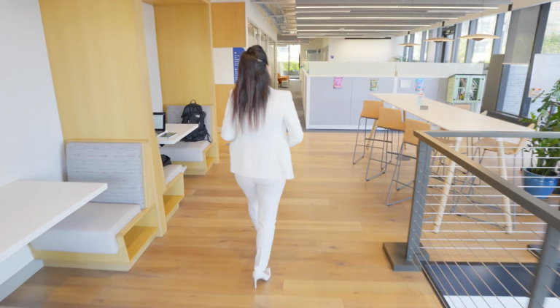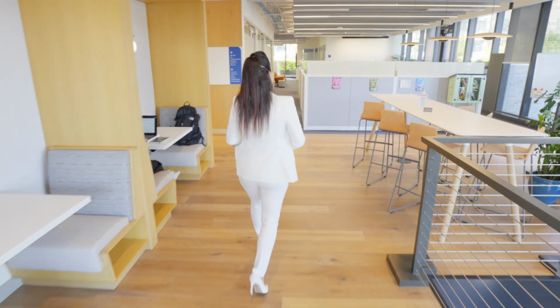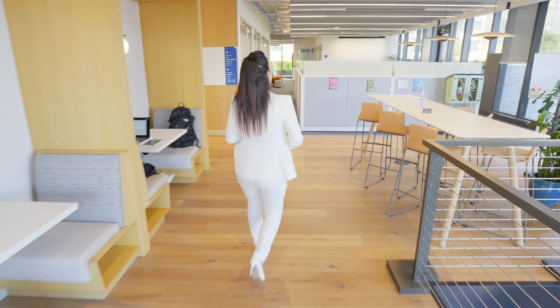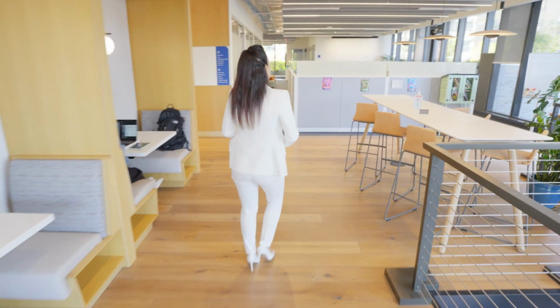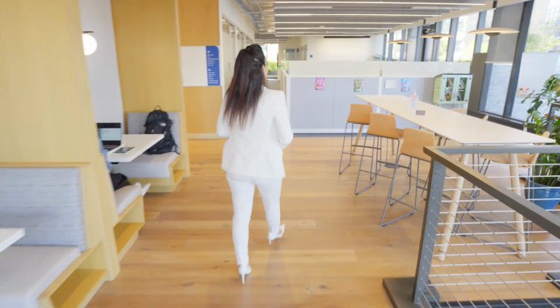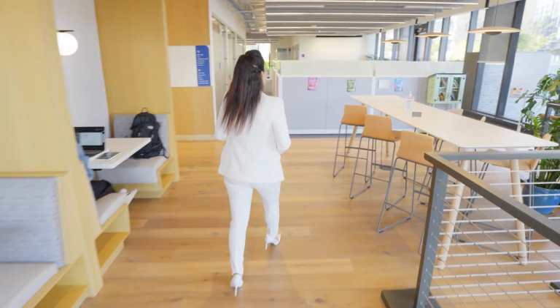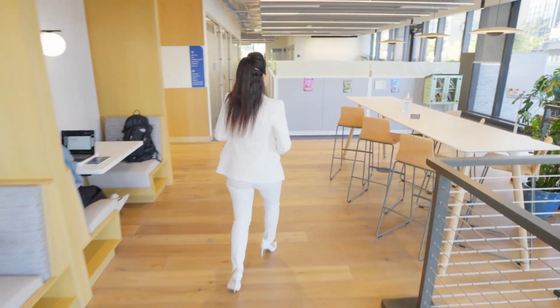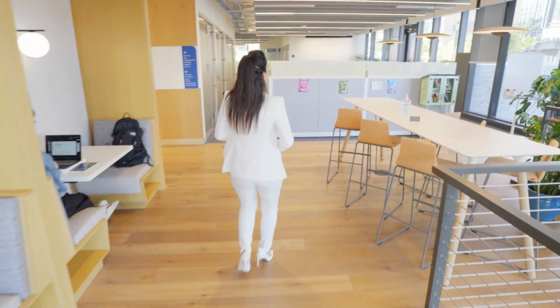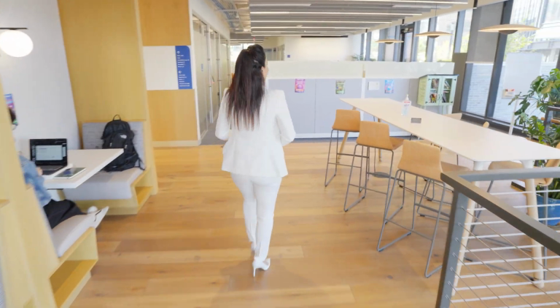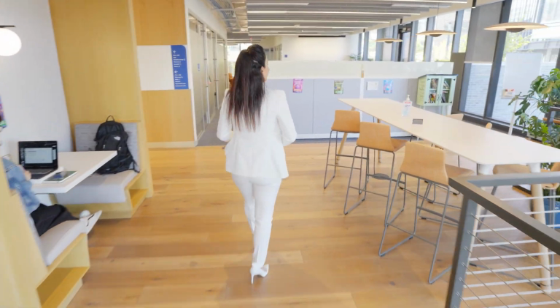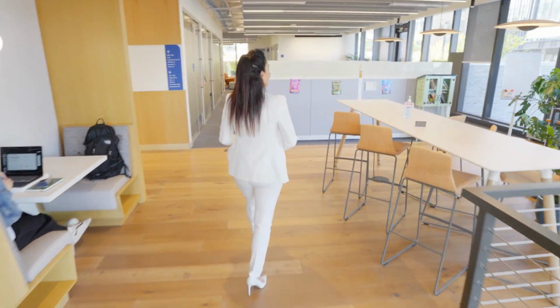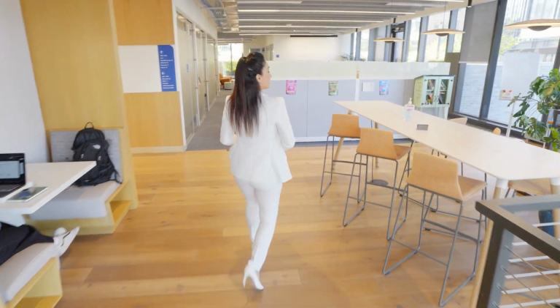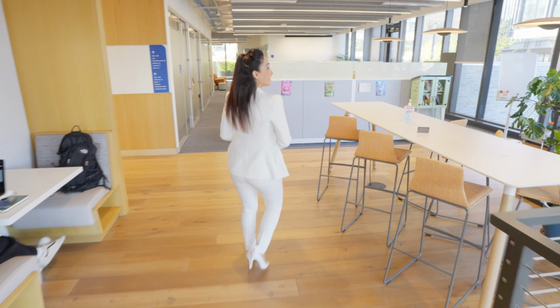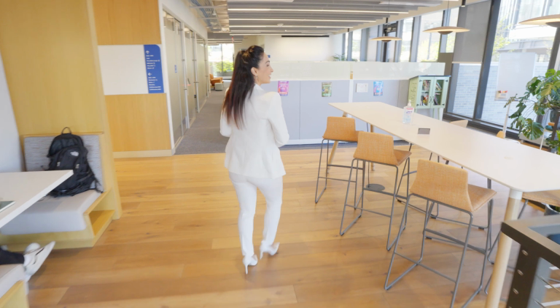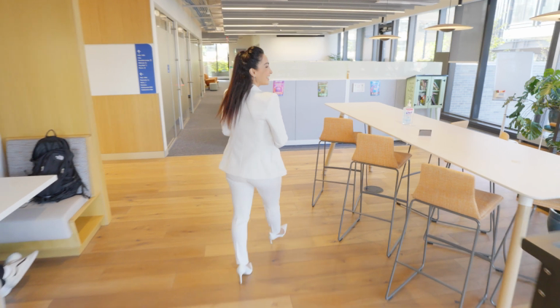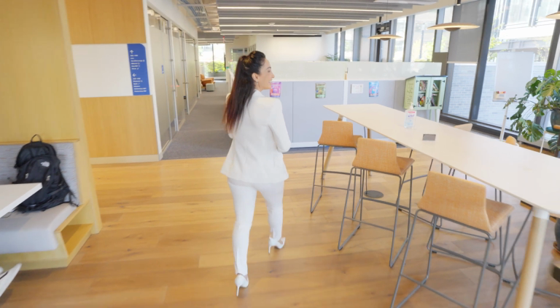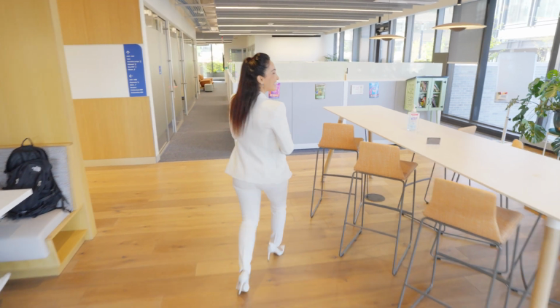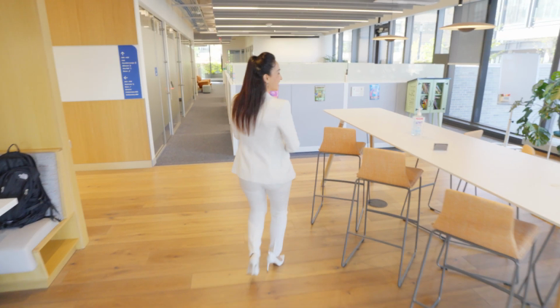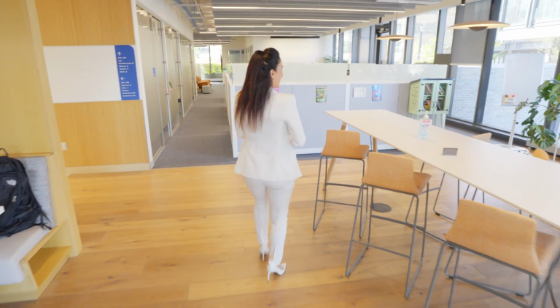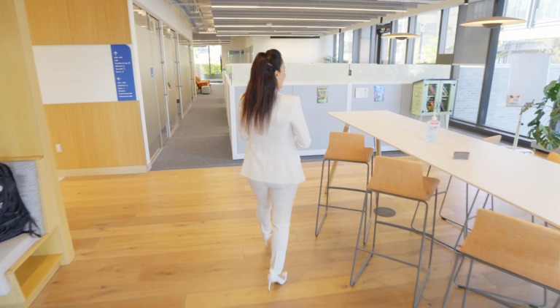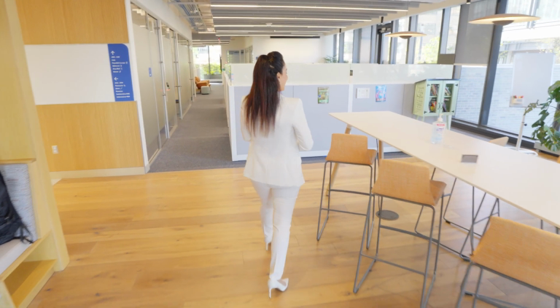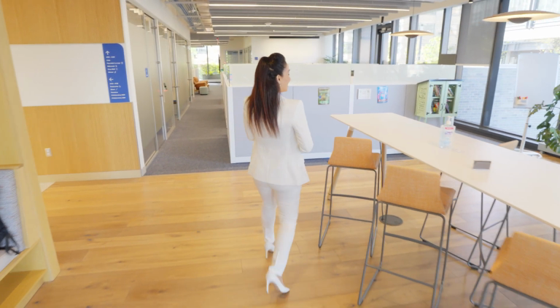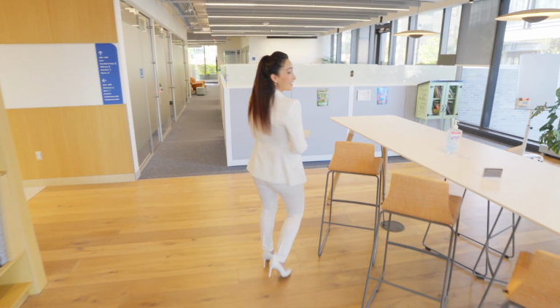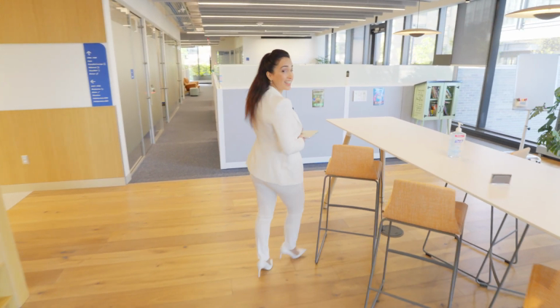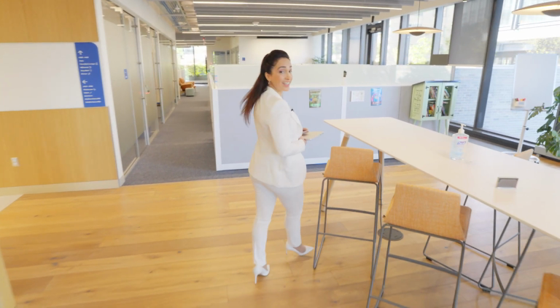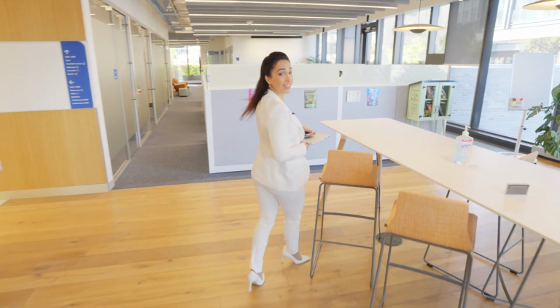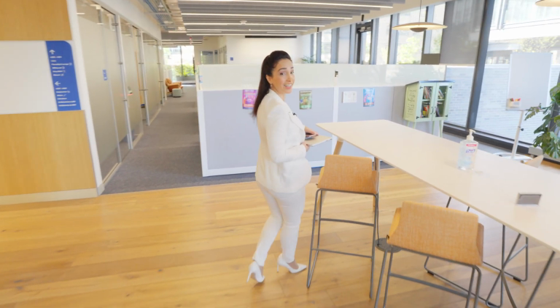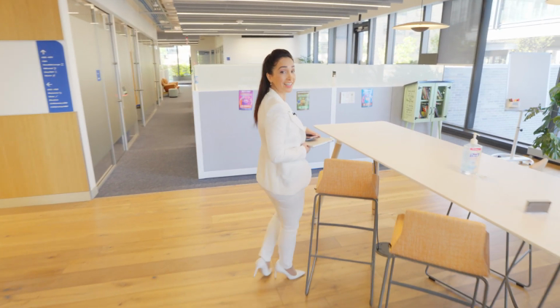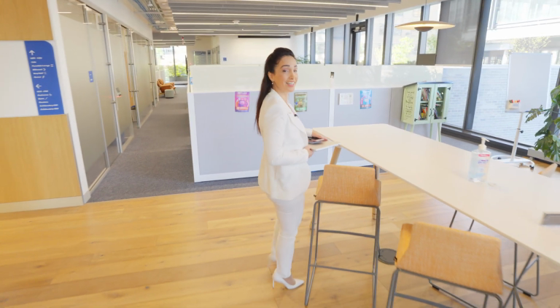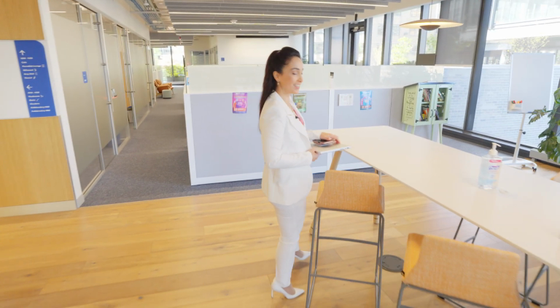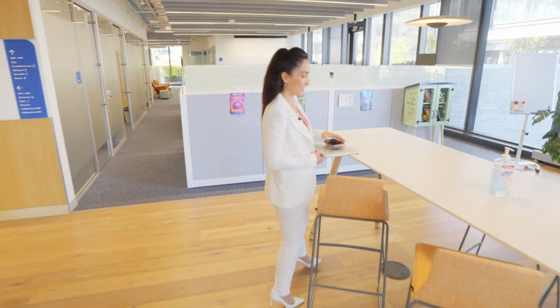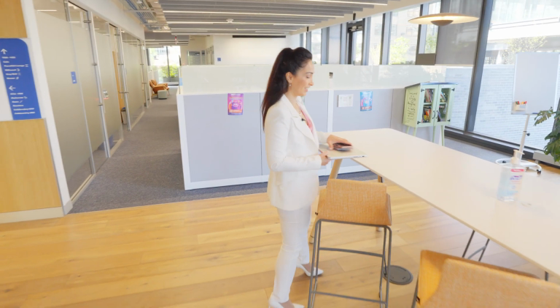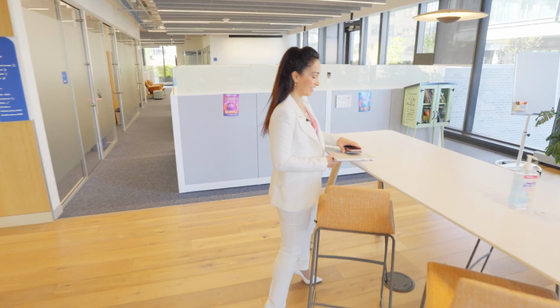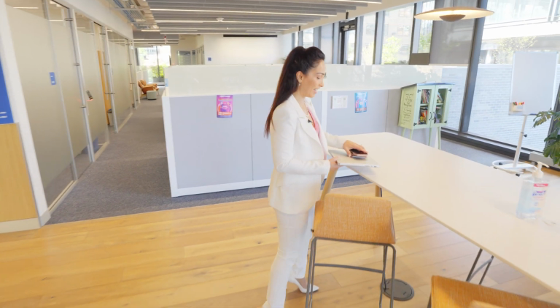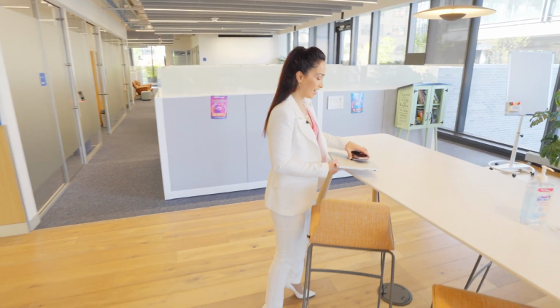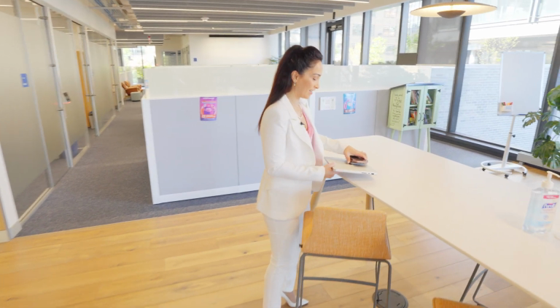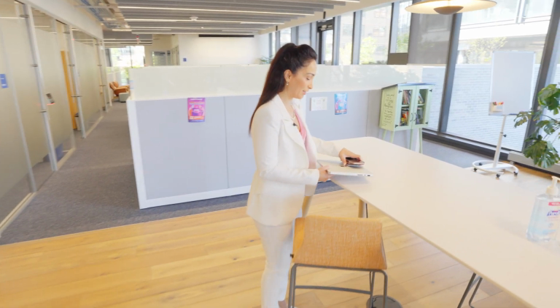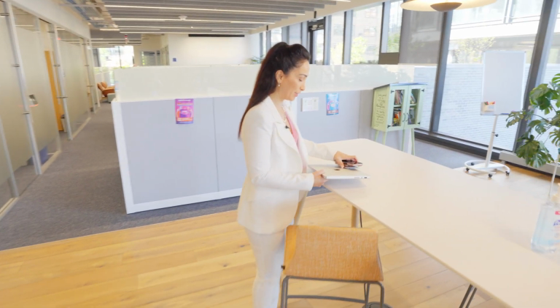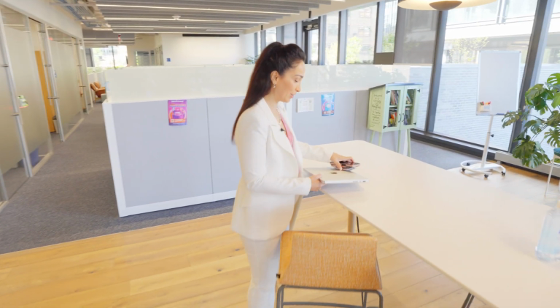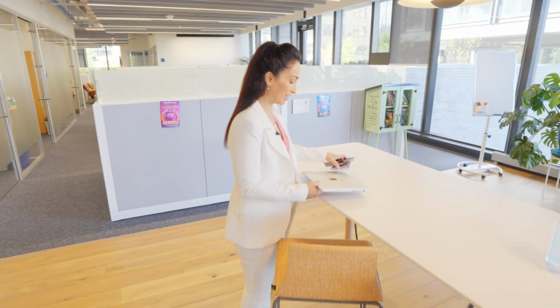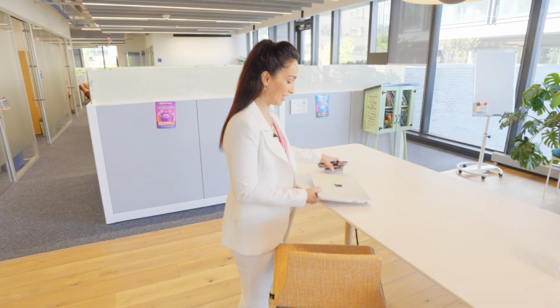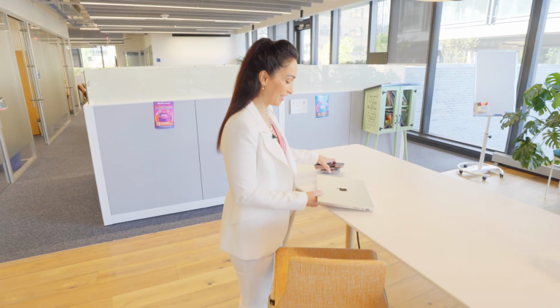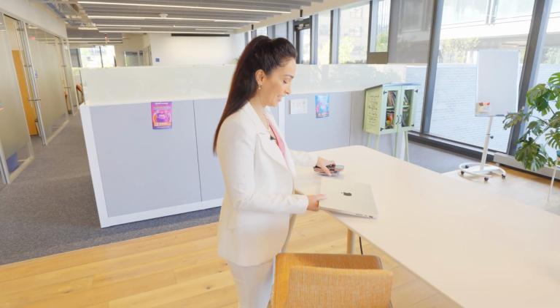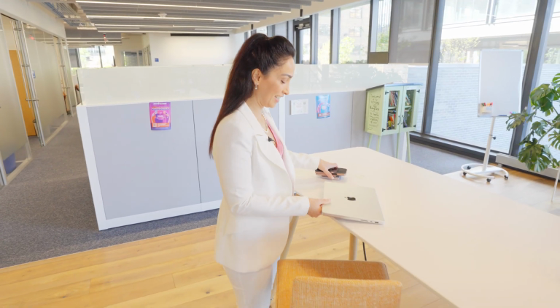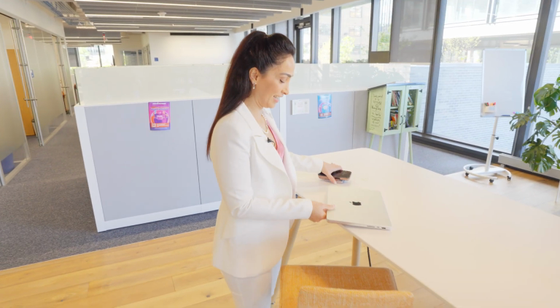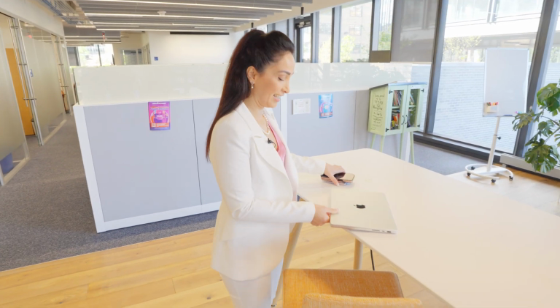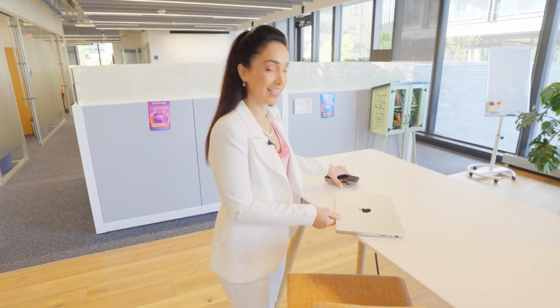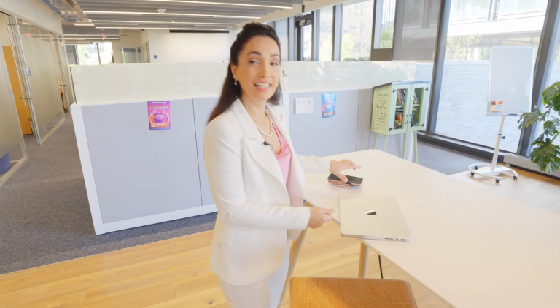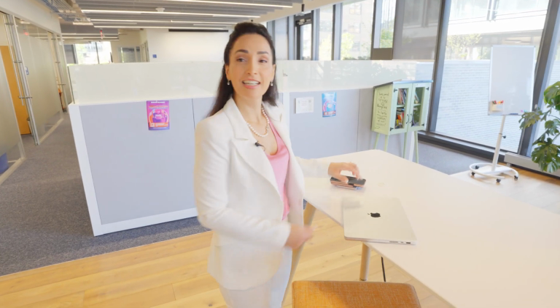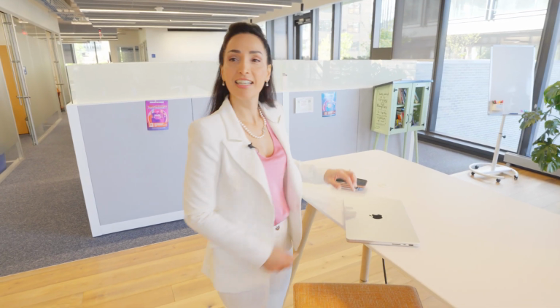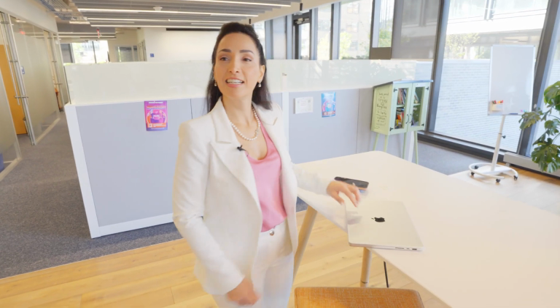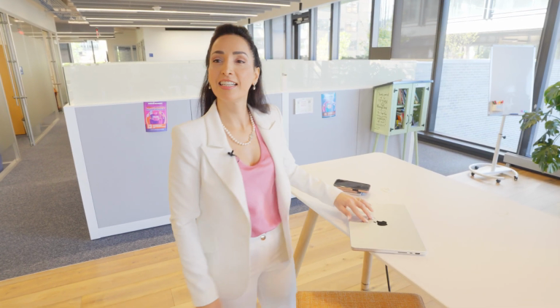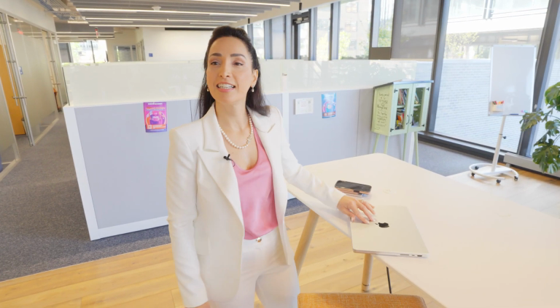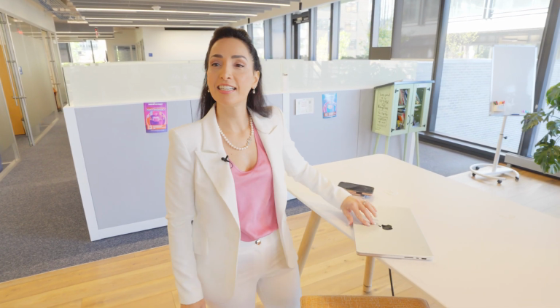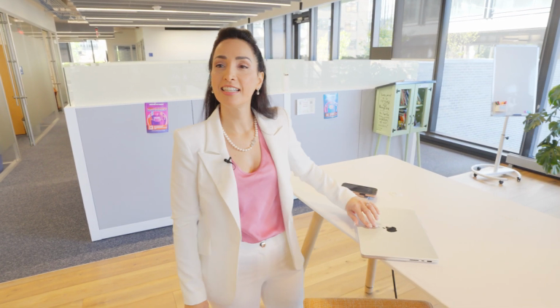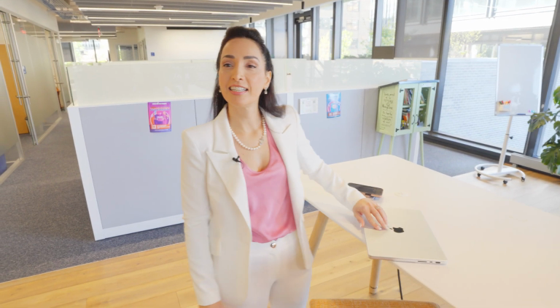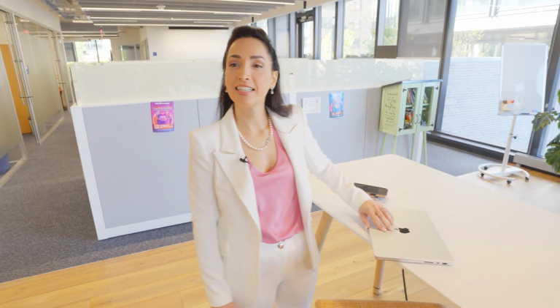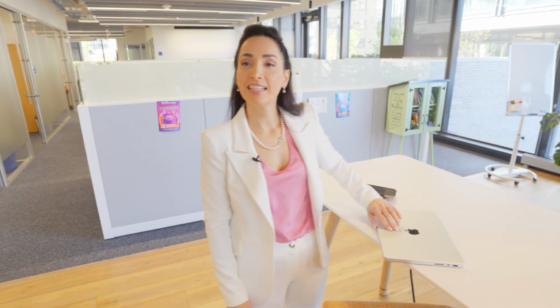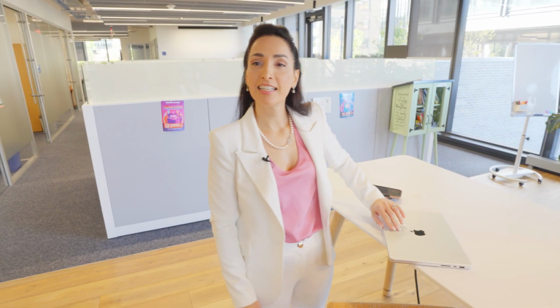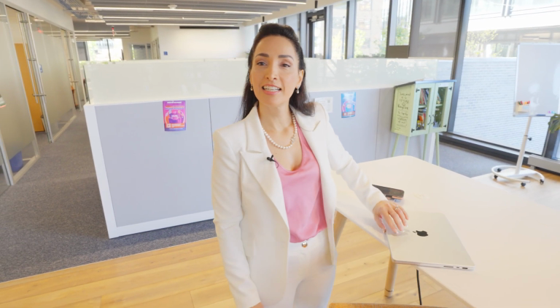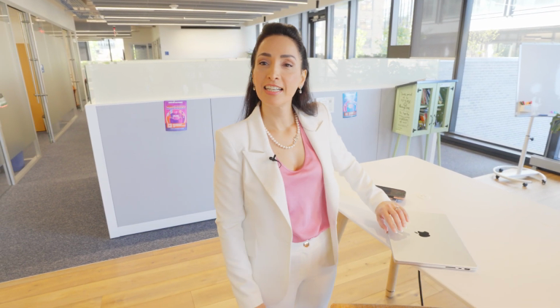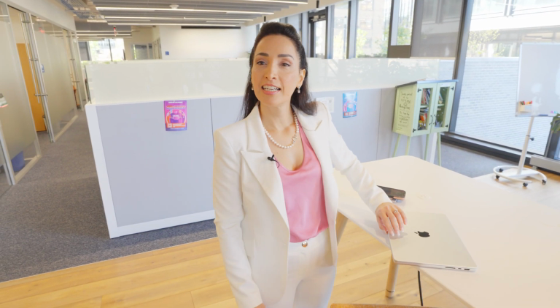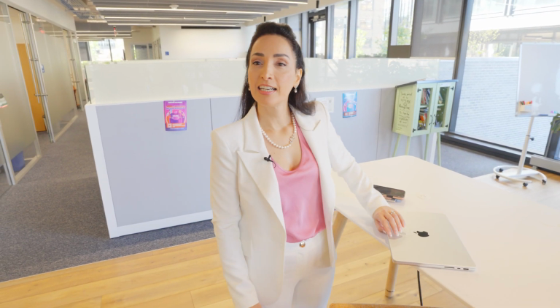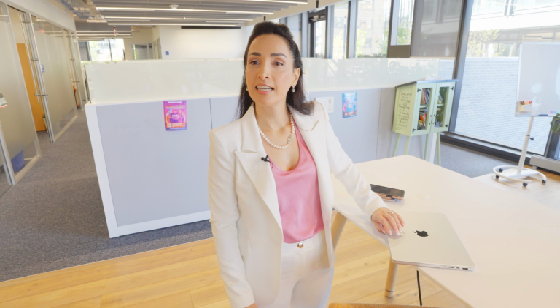Oh, this is a lot of stairs. Can we take a little break here at this table, if you don't mind? Yeah, absolutely. And while I catch my breath, can you show me something awesome?